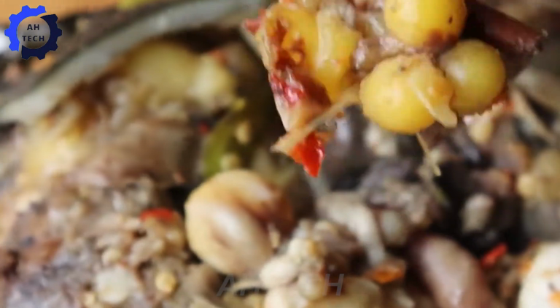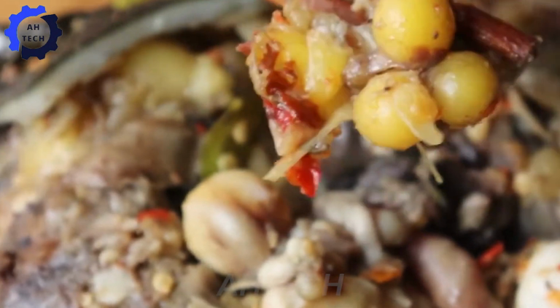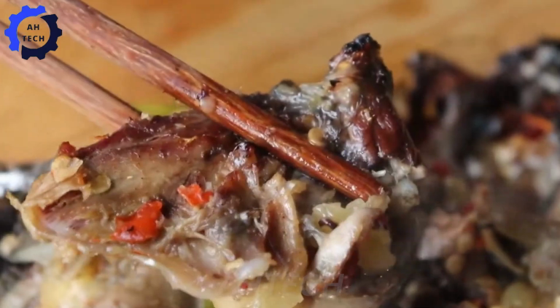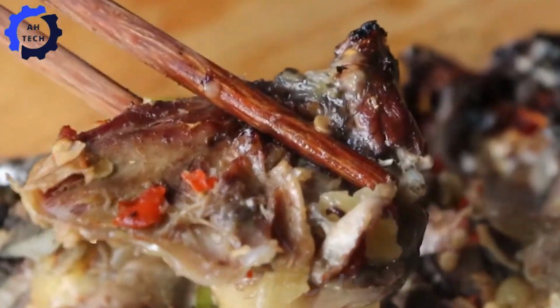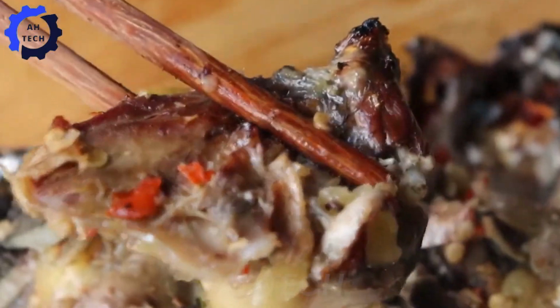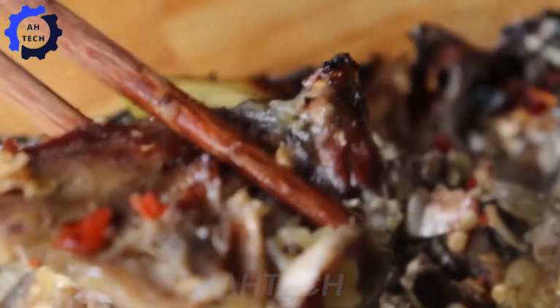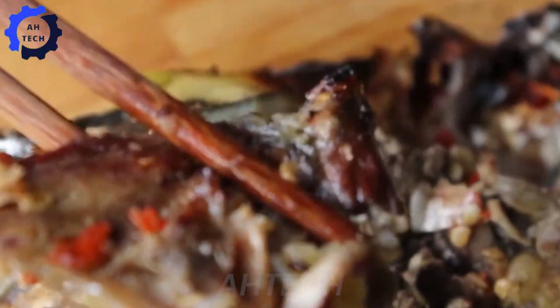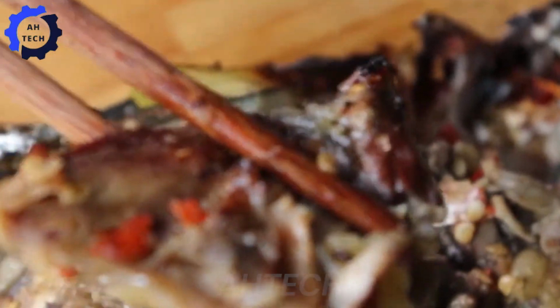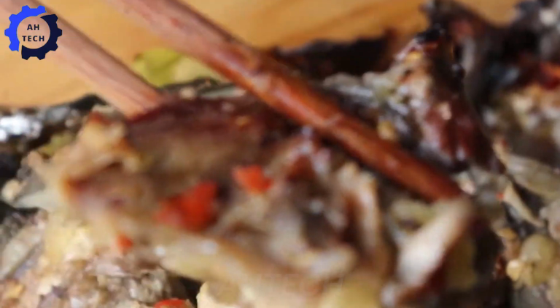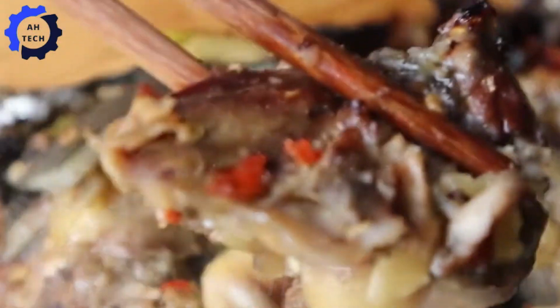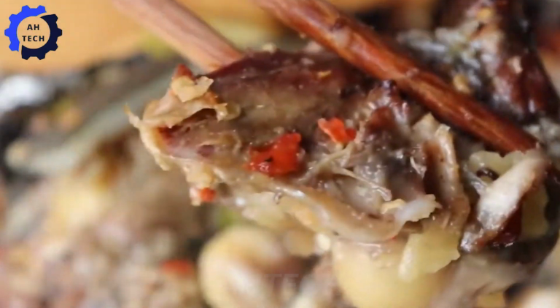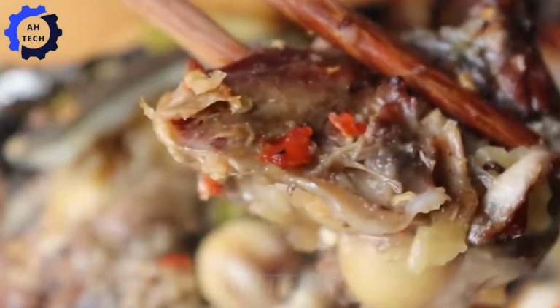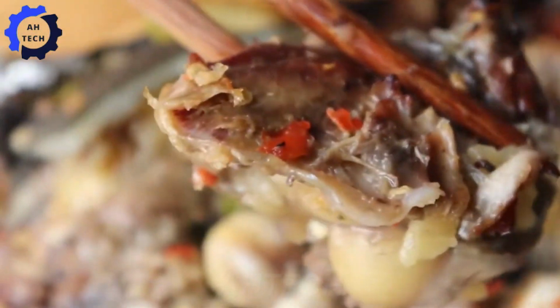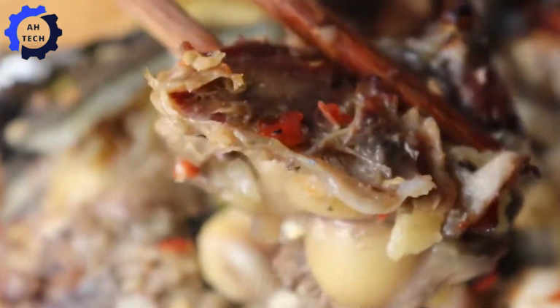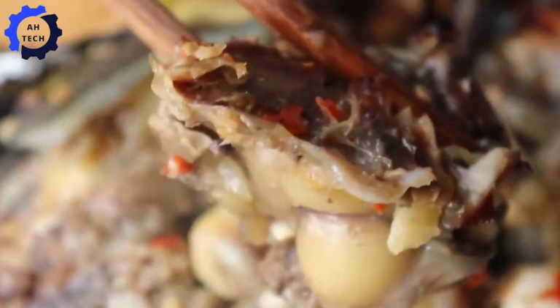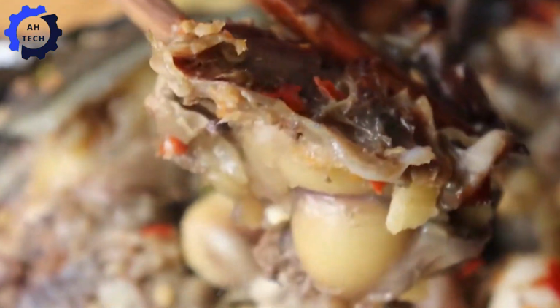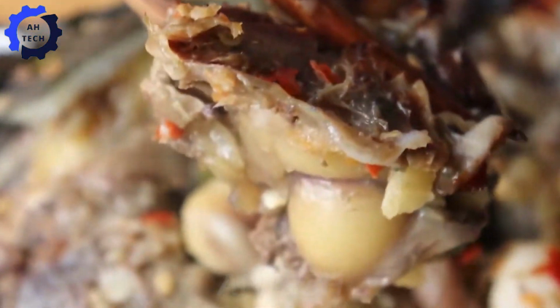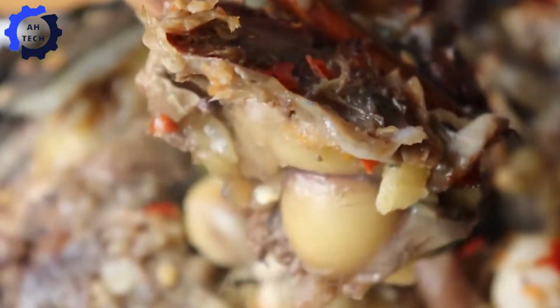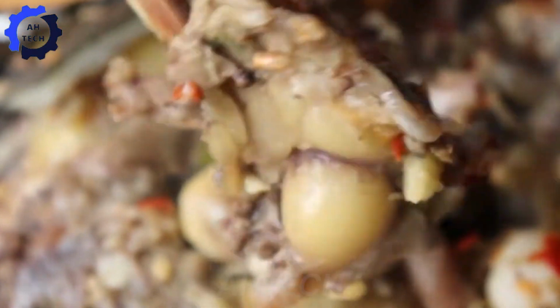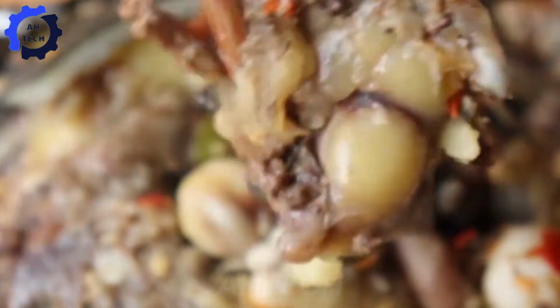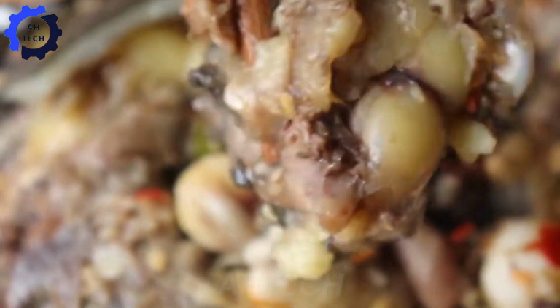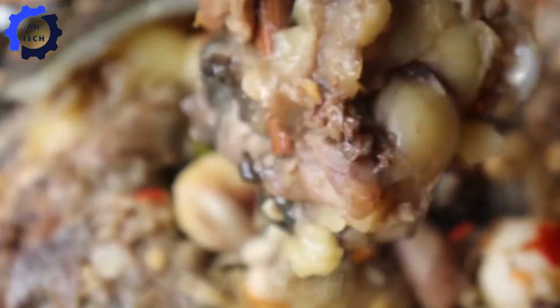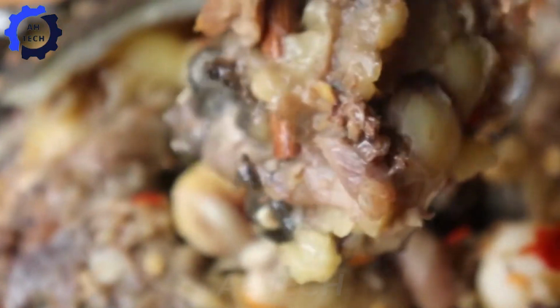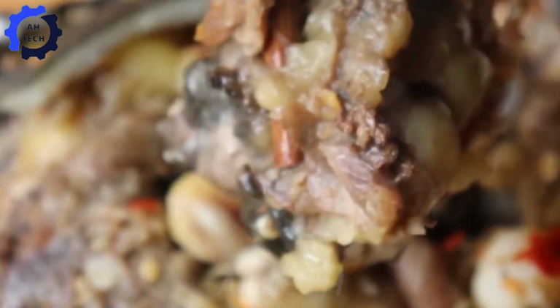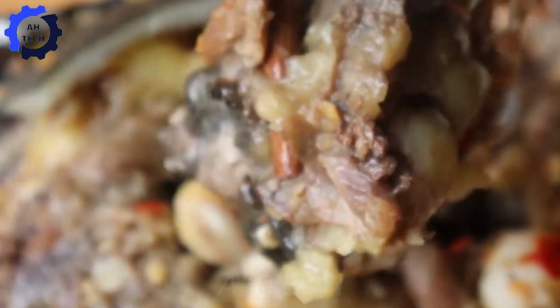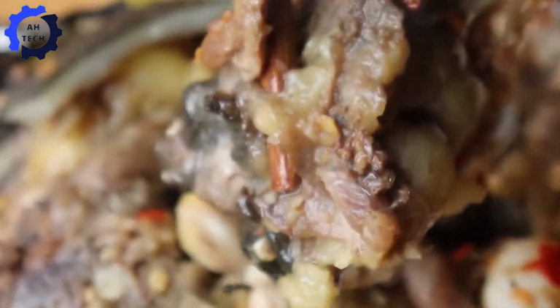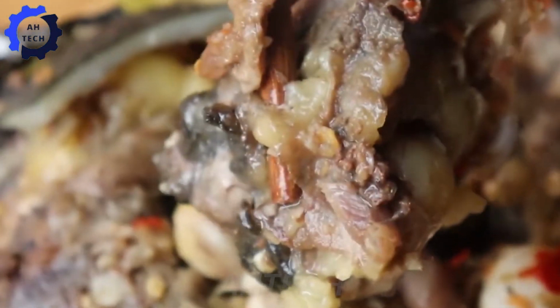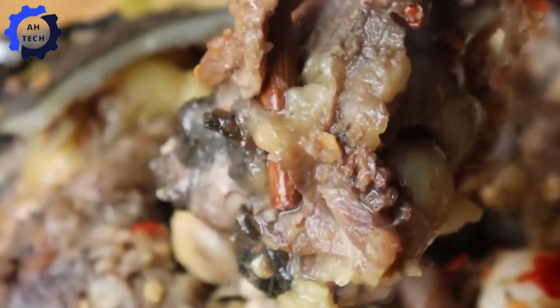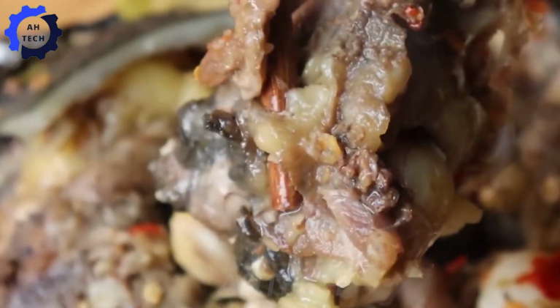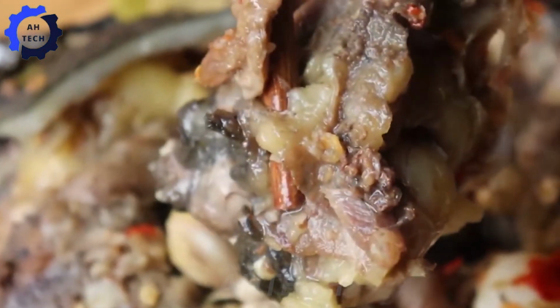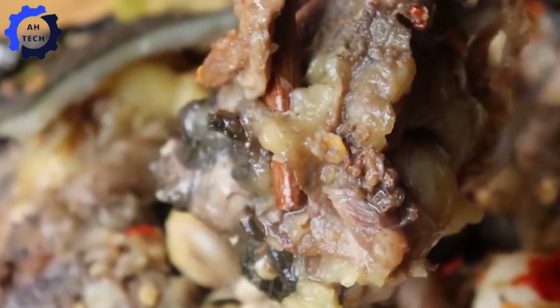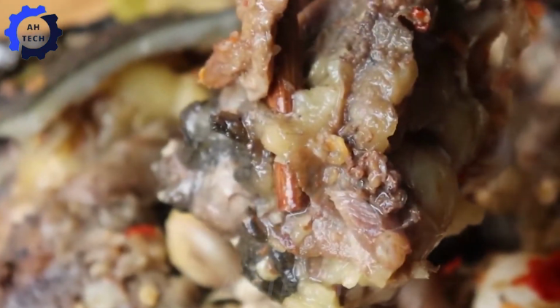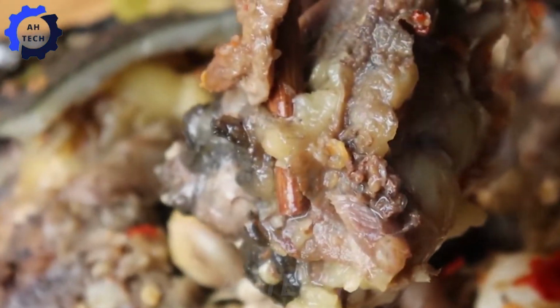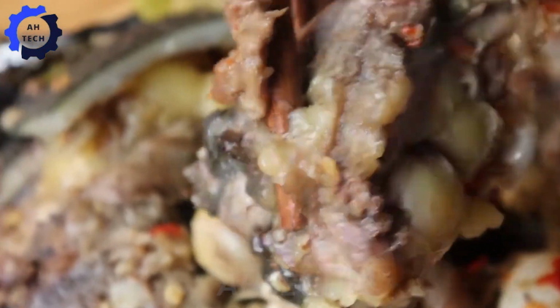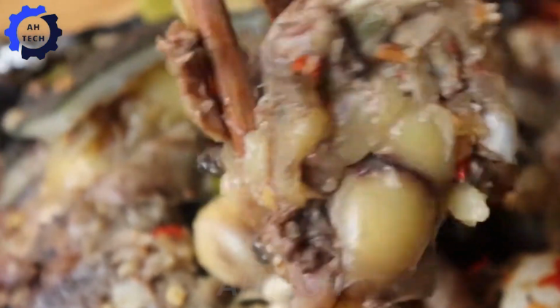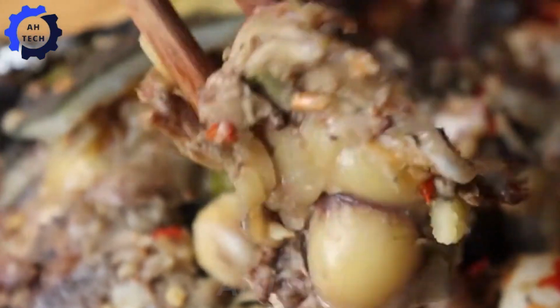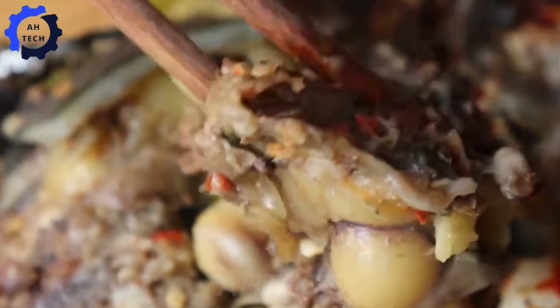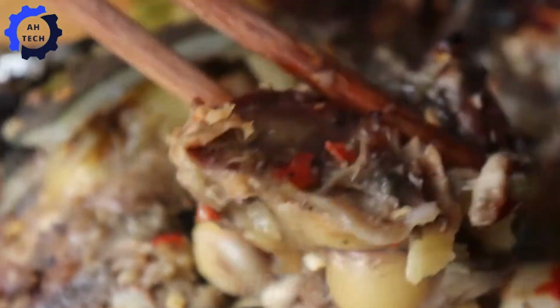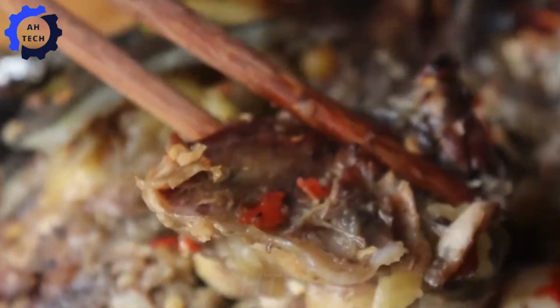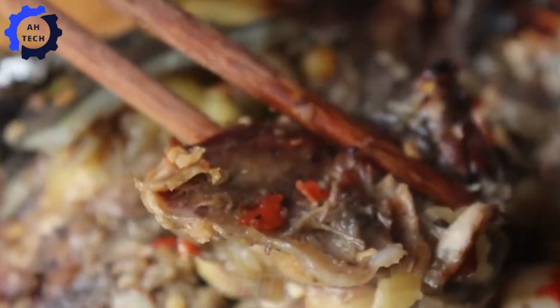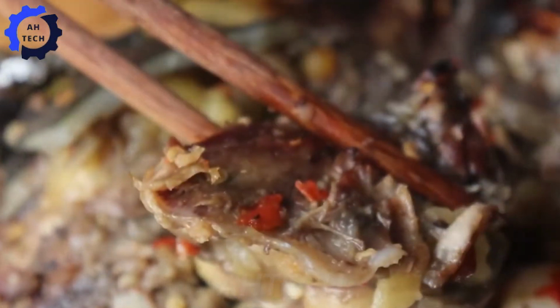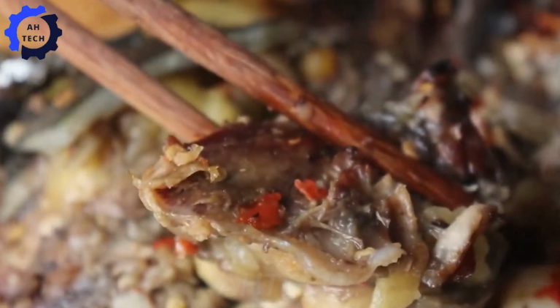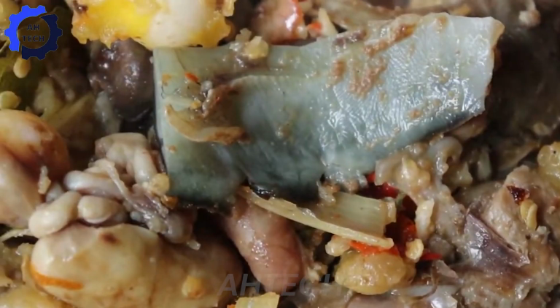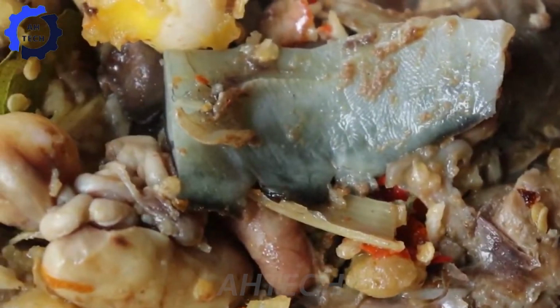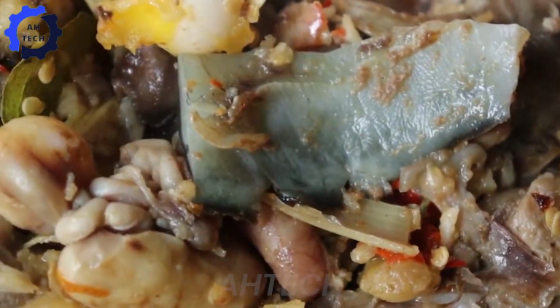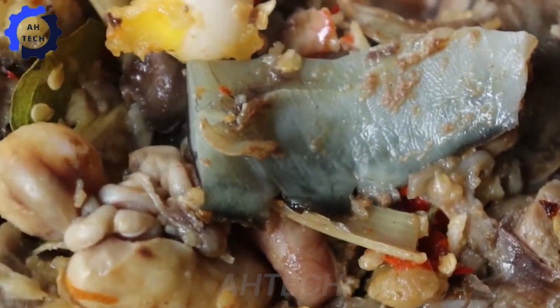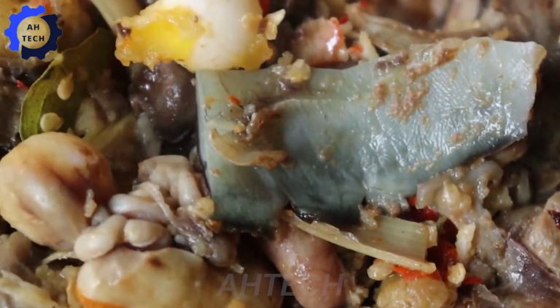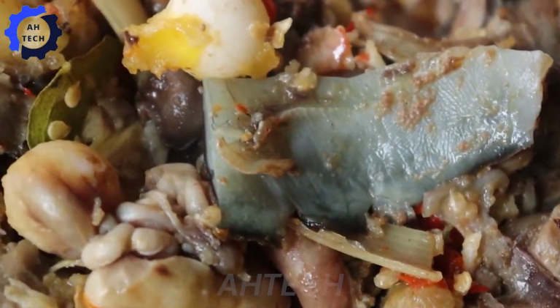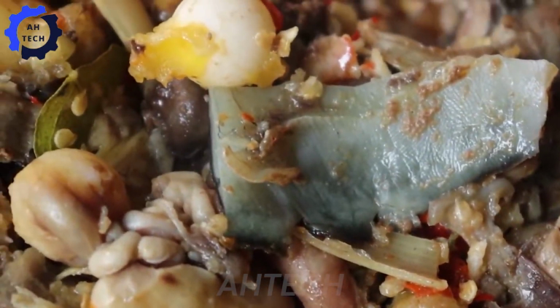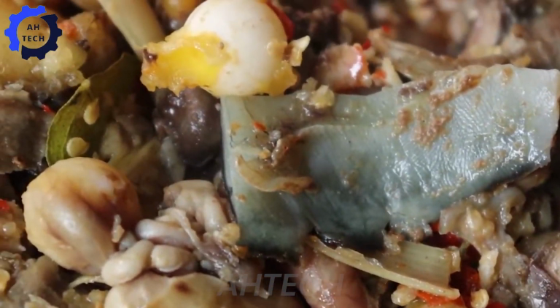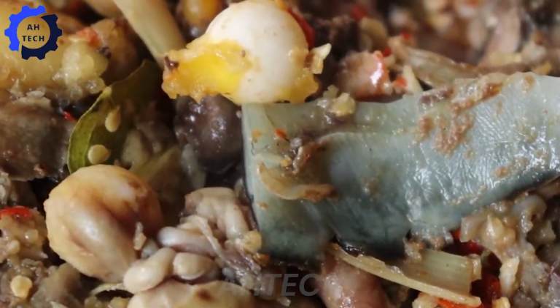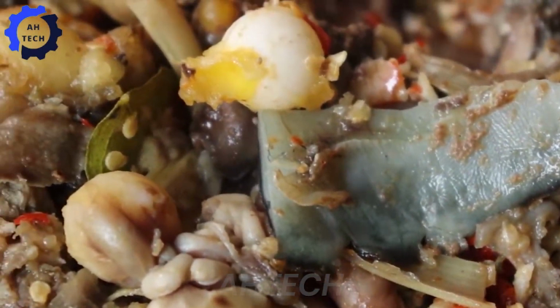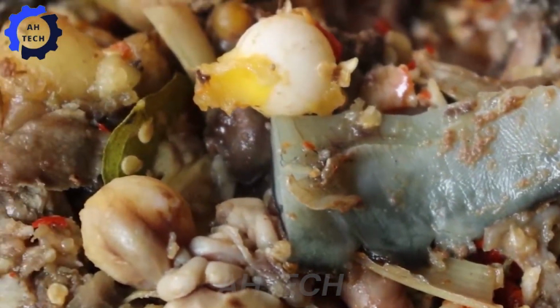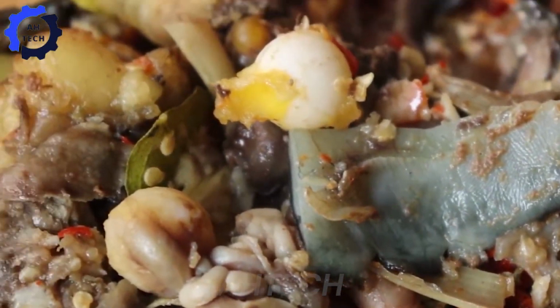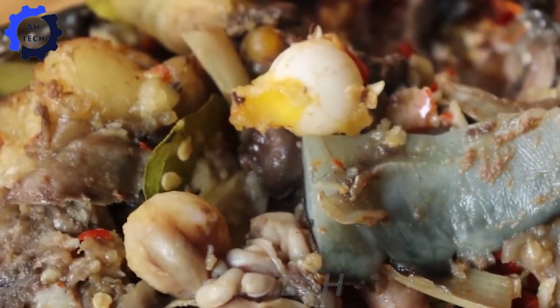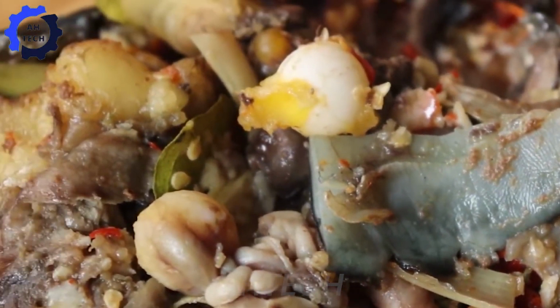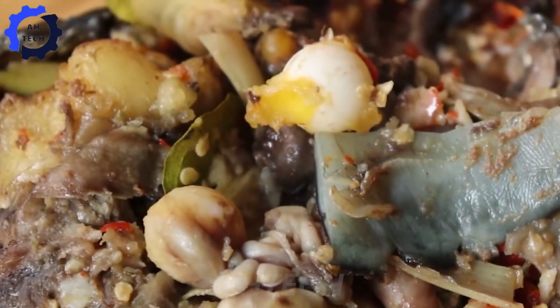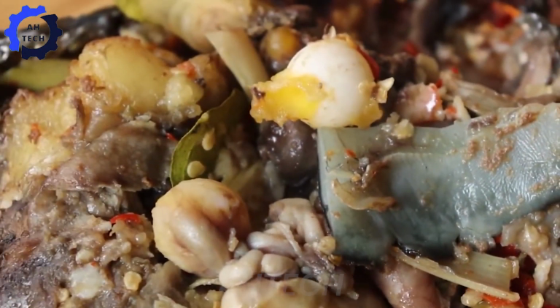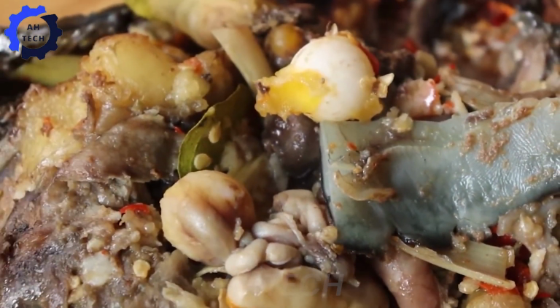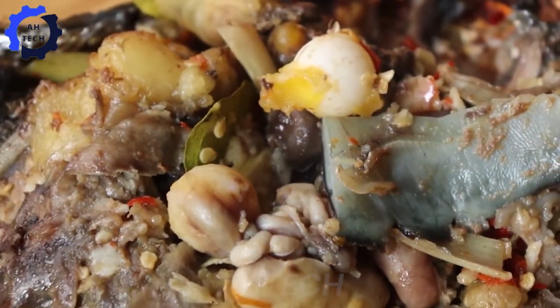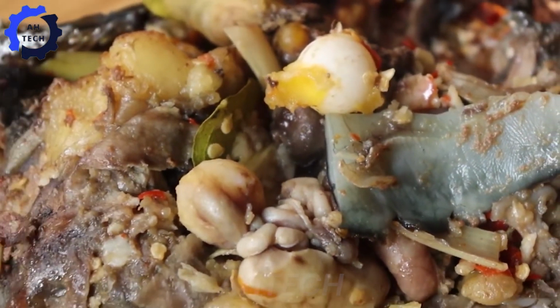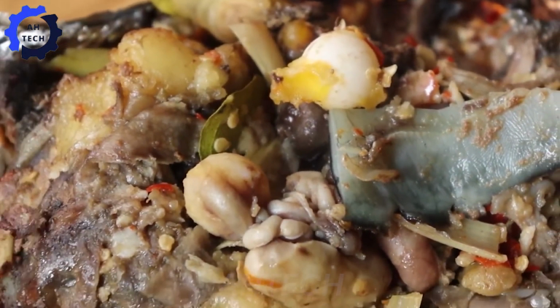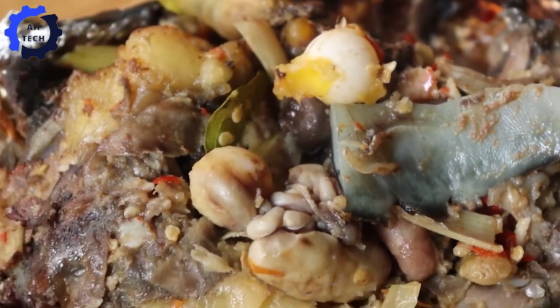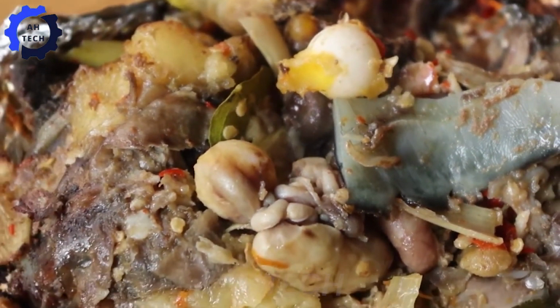Although this dish has many benefits, it should be consumed reasonably, and the origin of the food should be considered to protect the environment and health.